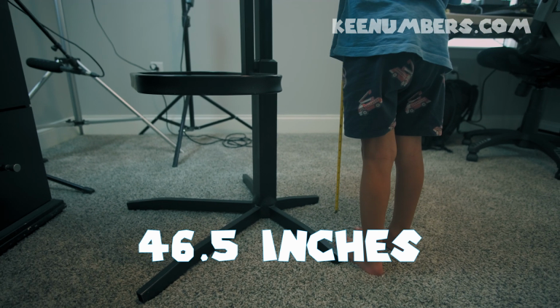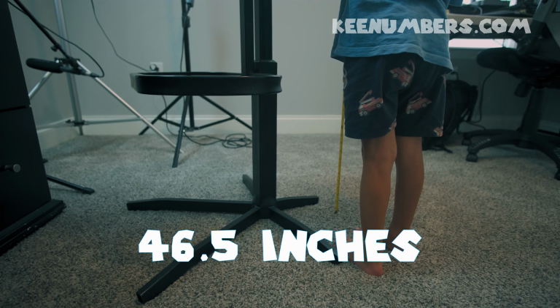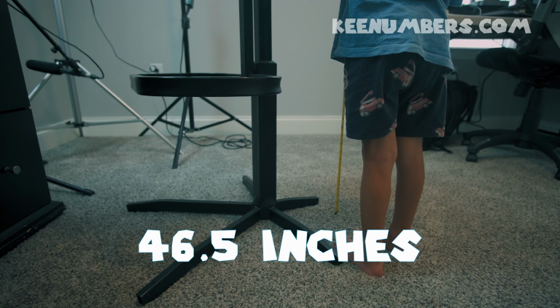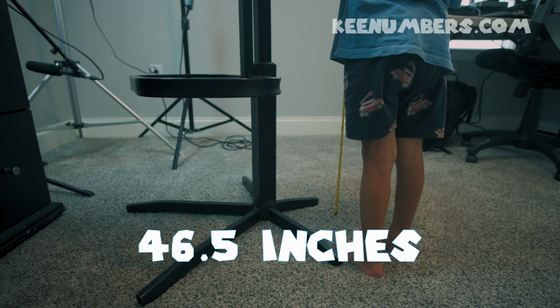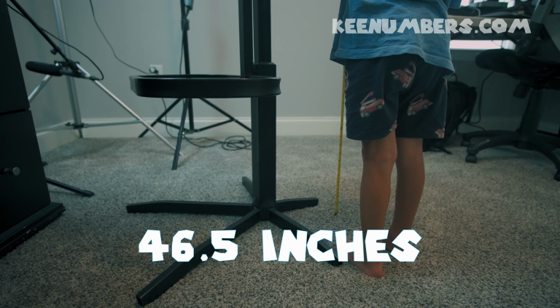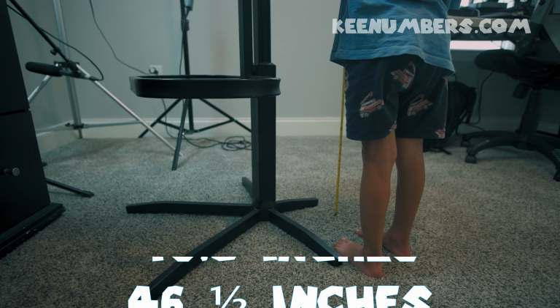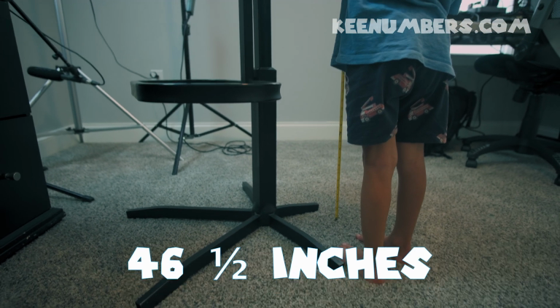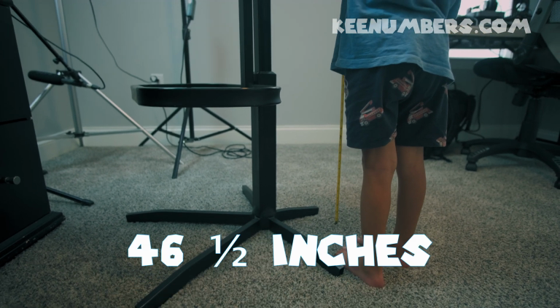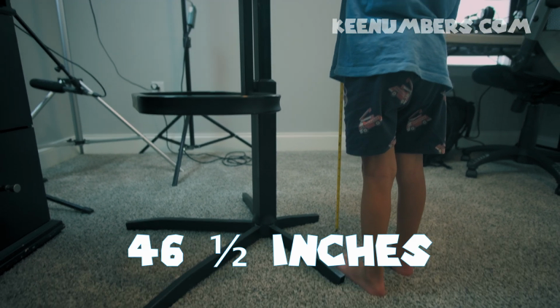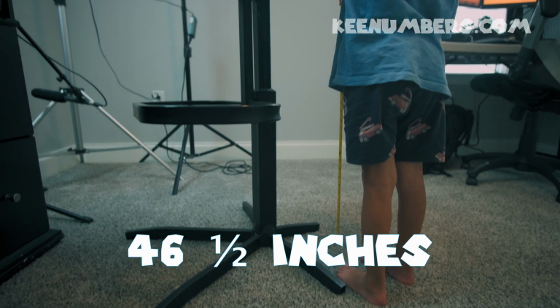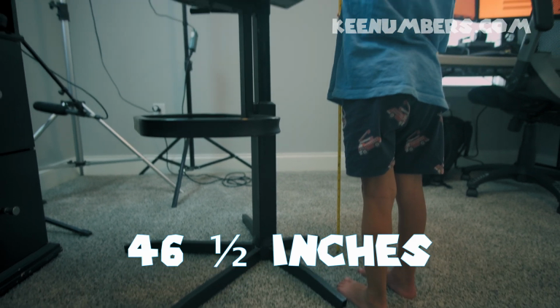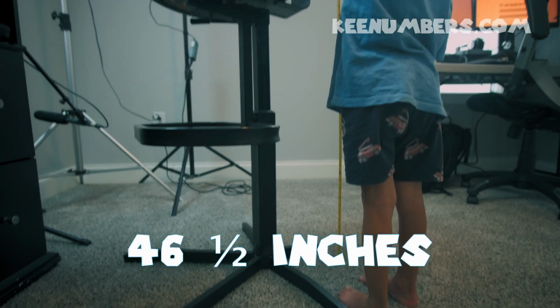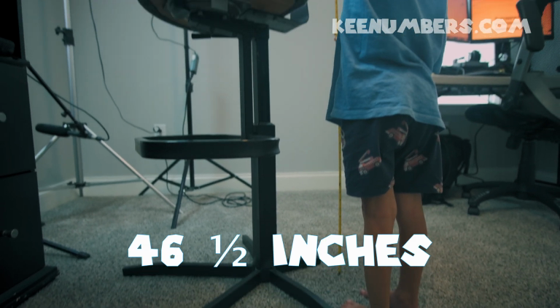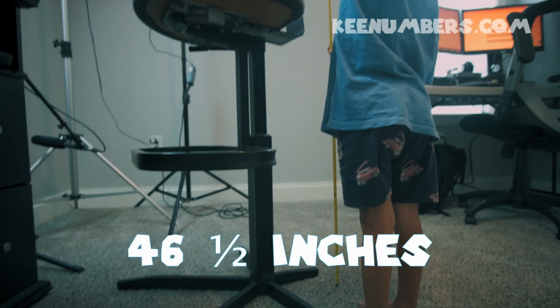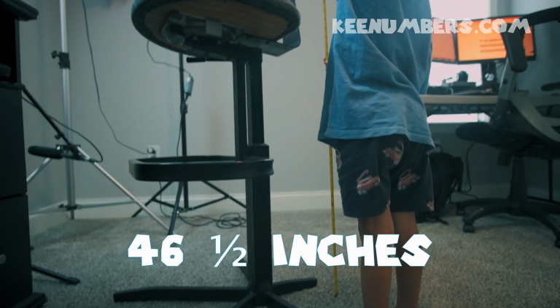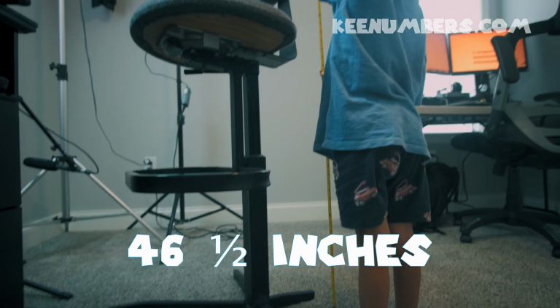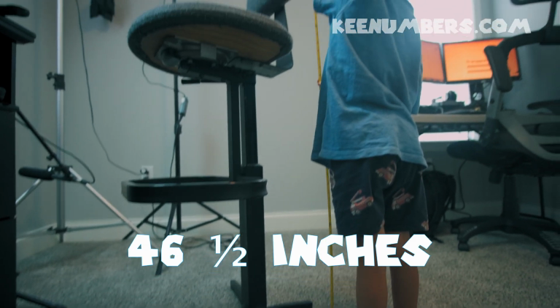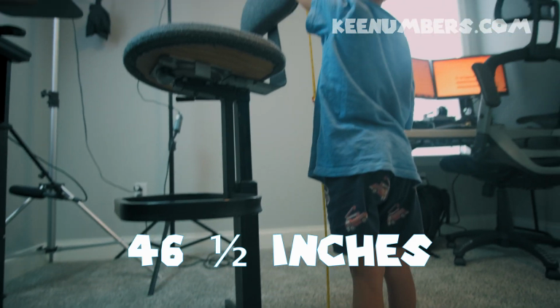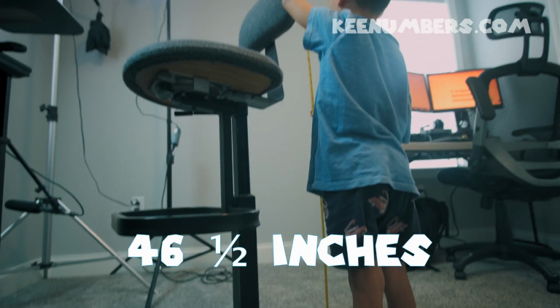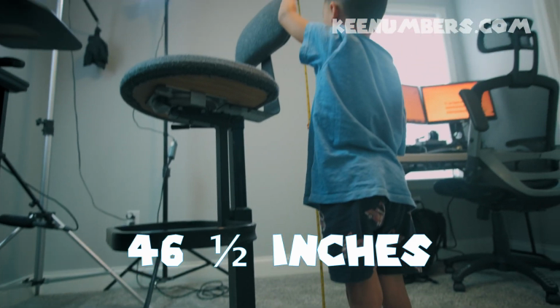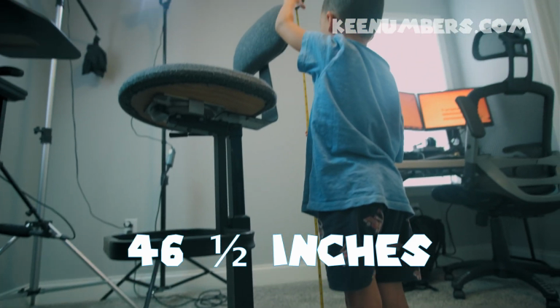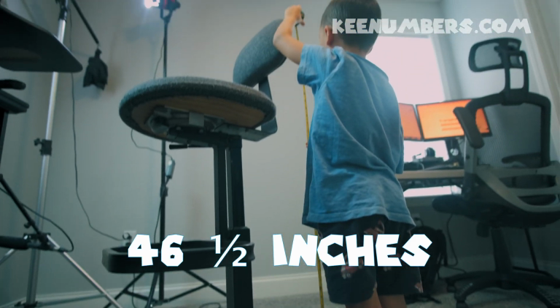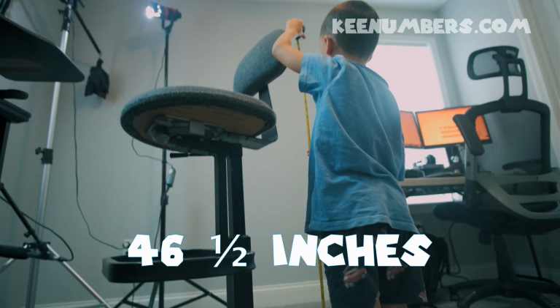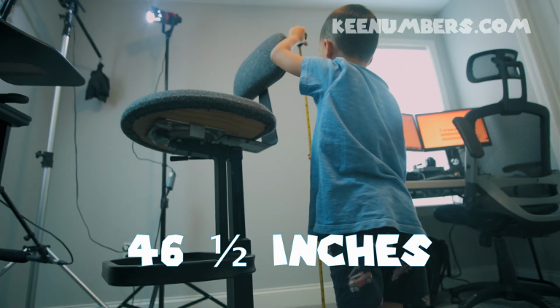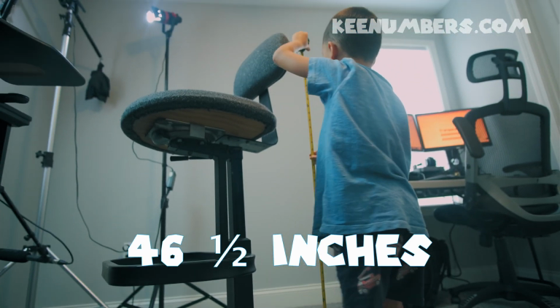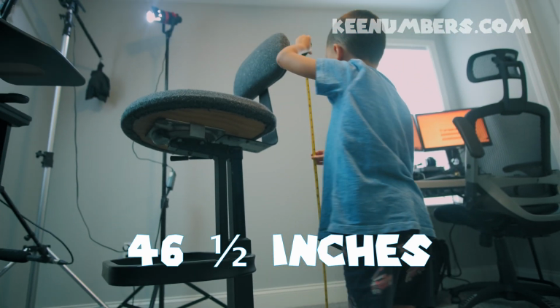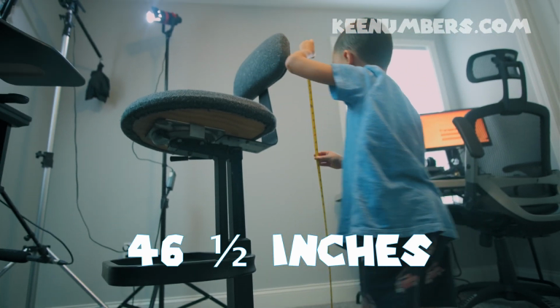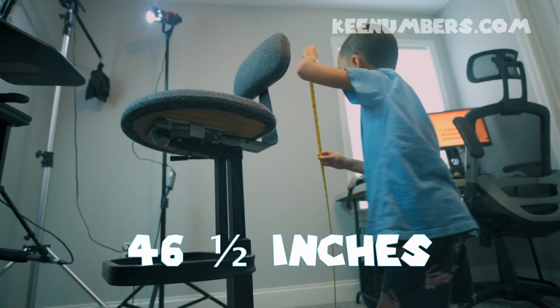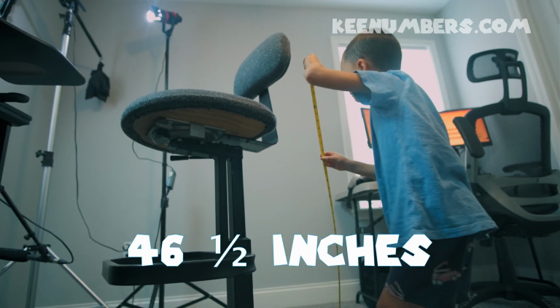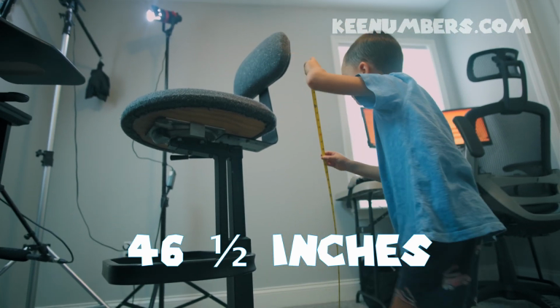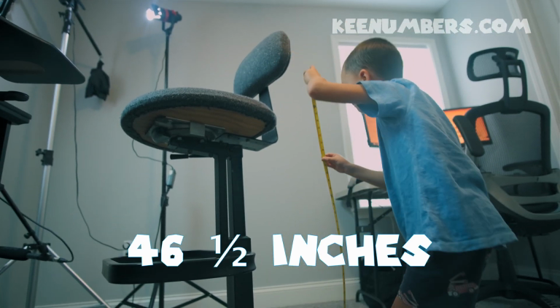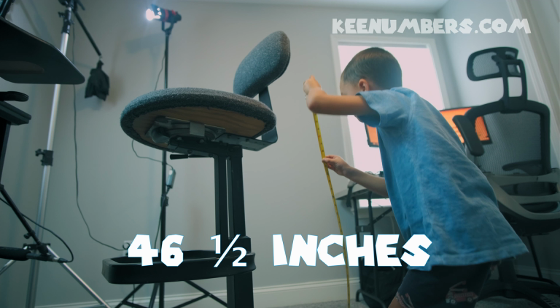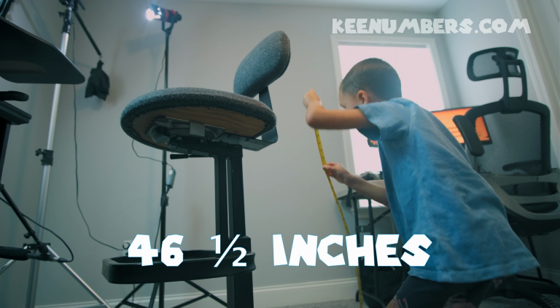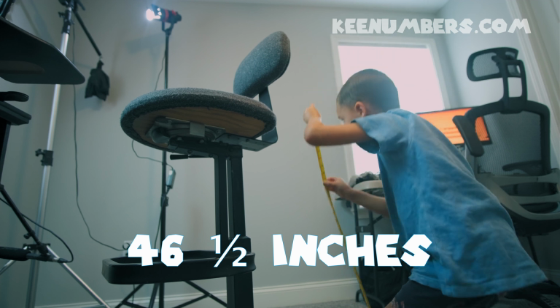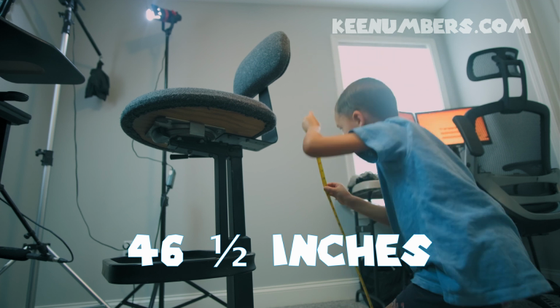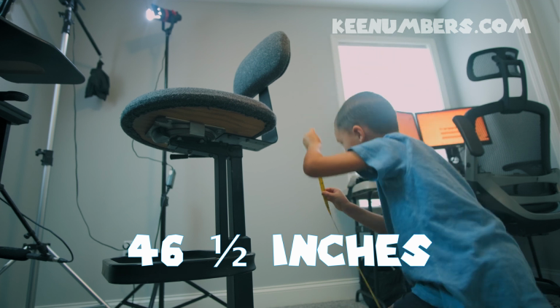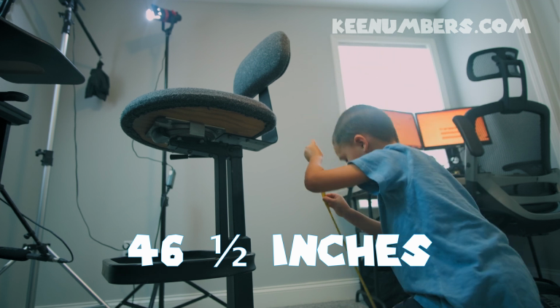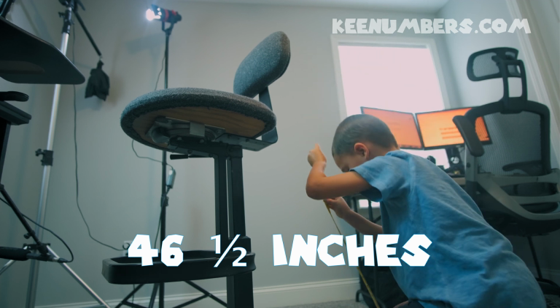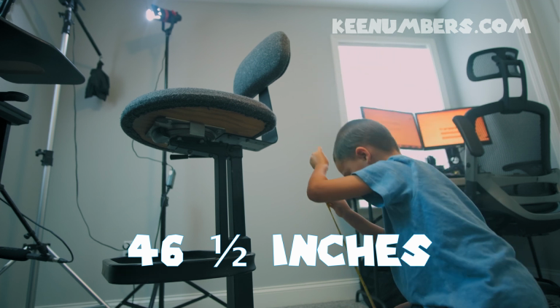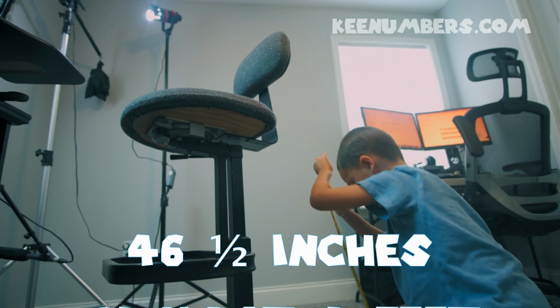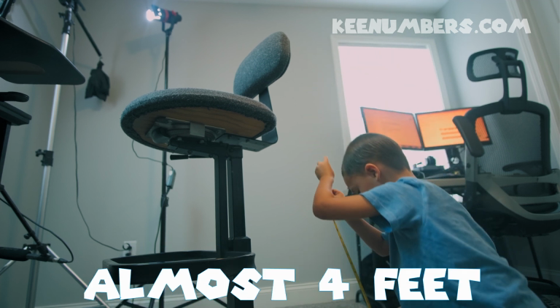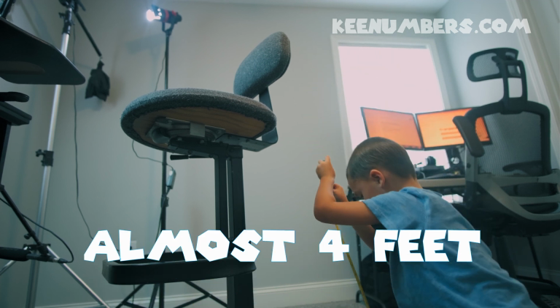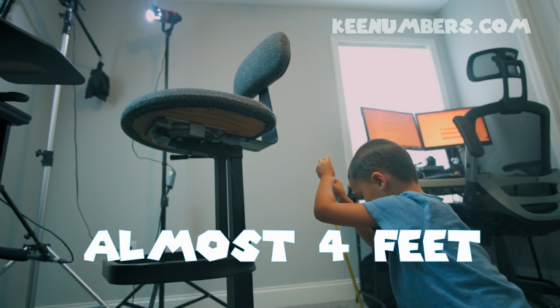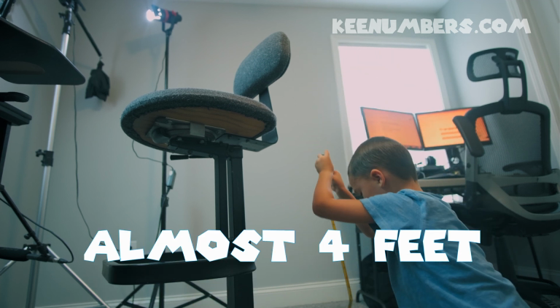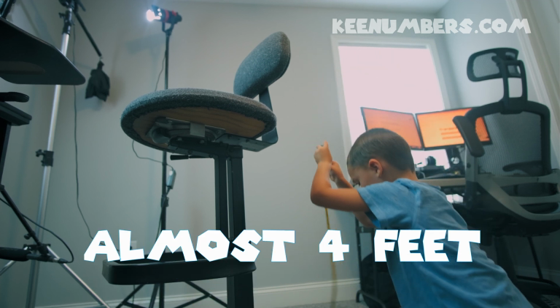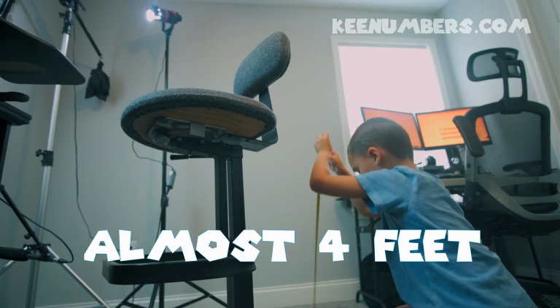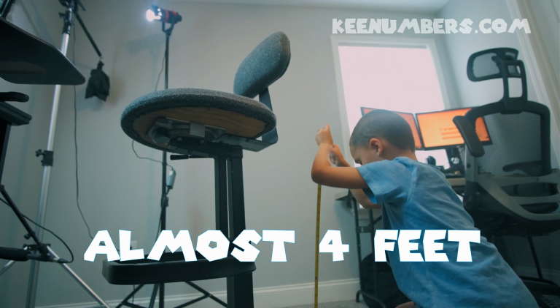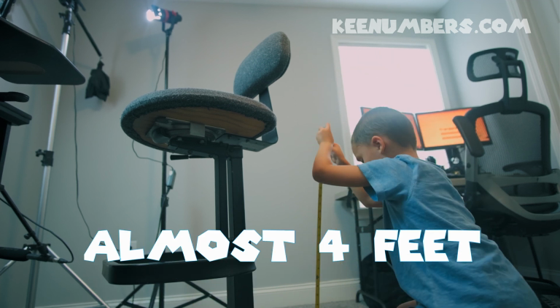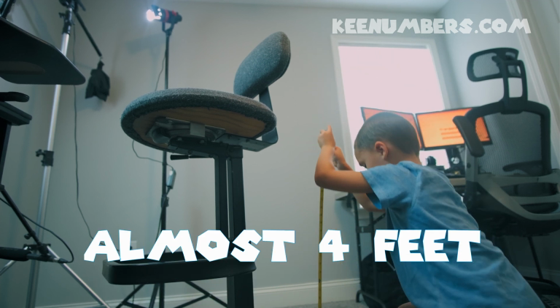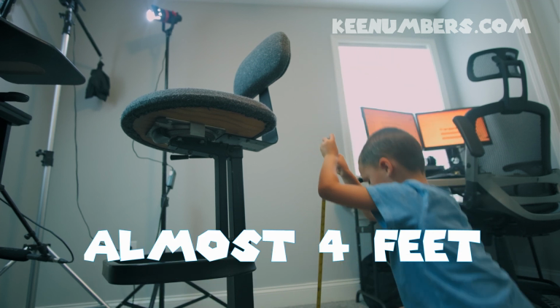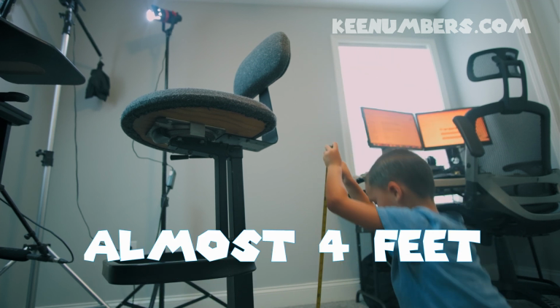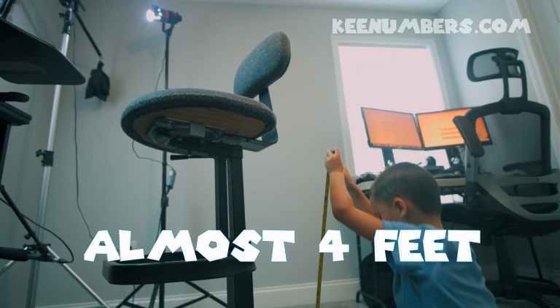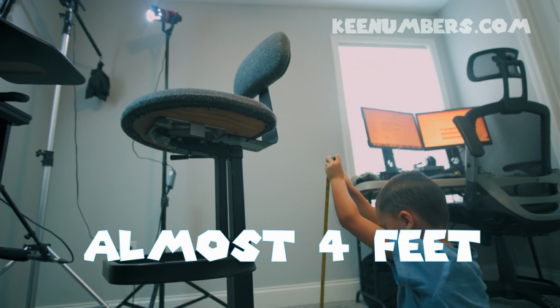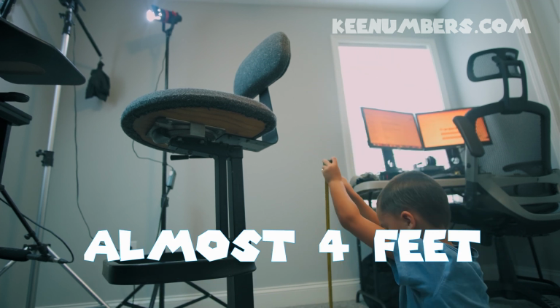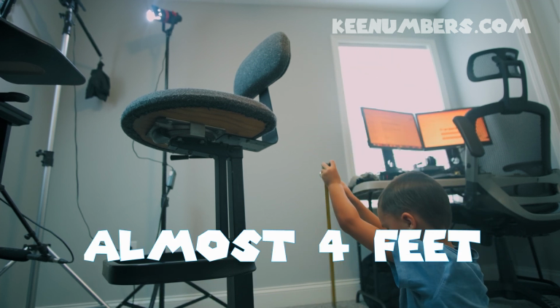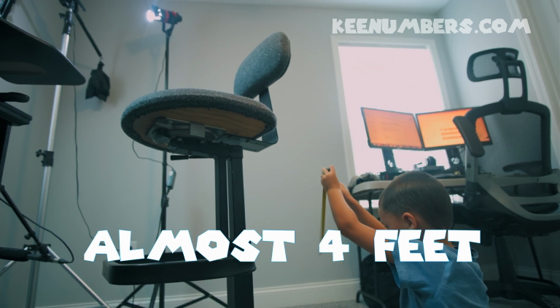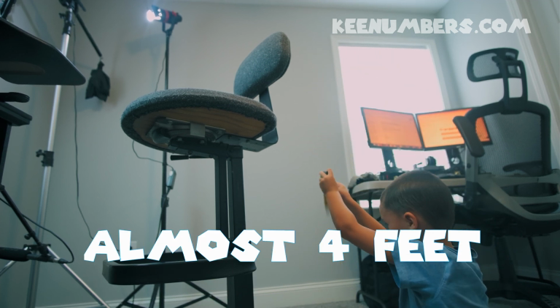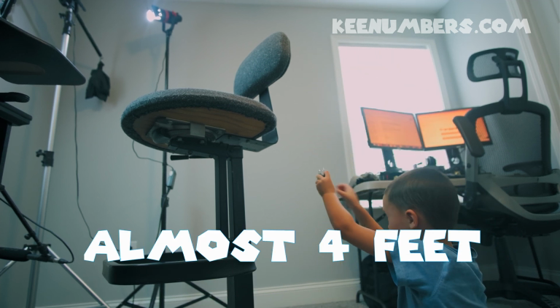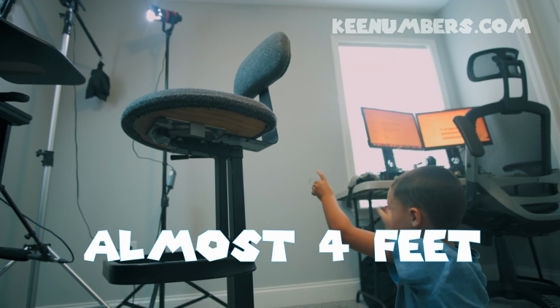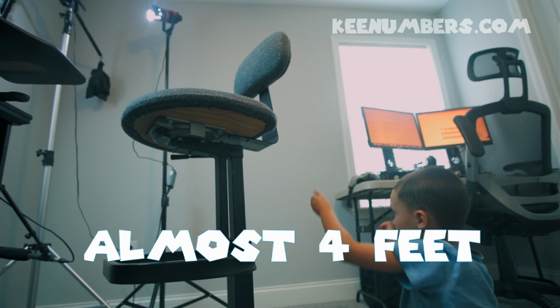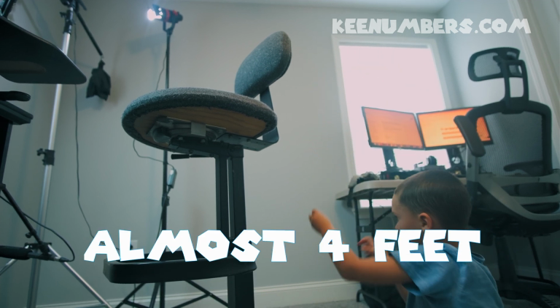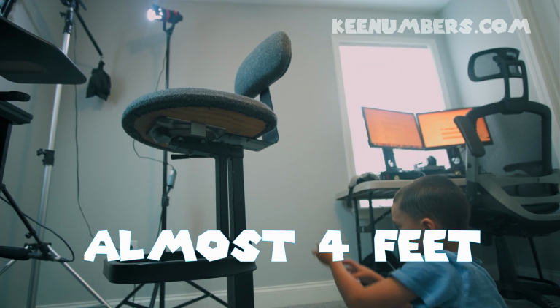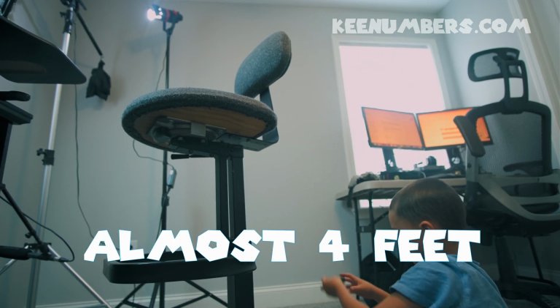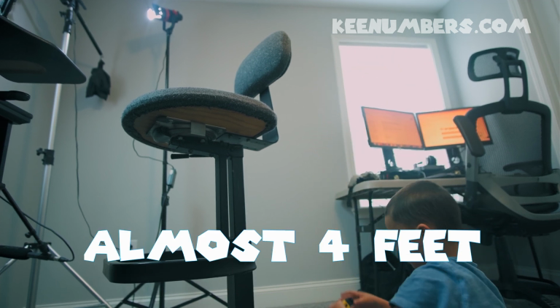46 and a half inches. So it is almost 48 inches, which would be four feet tall.